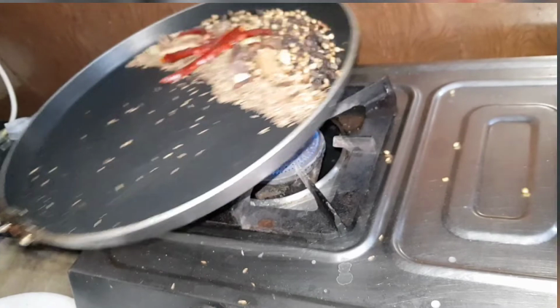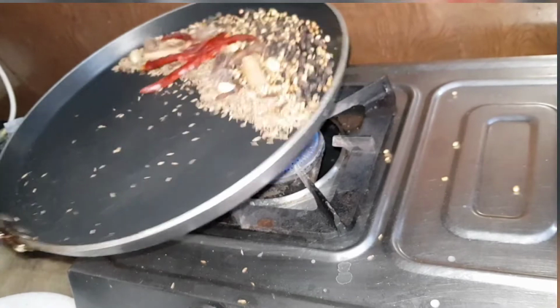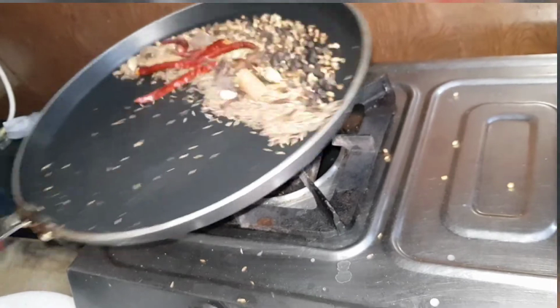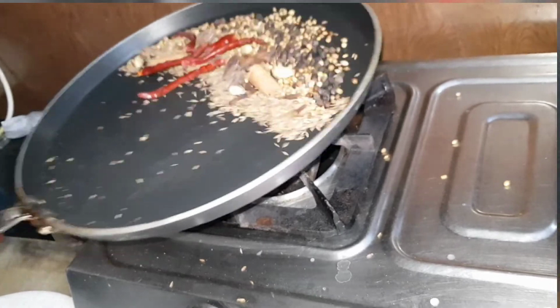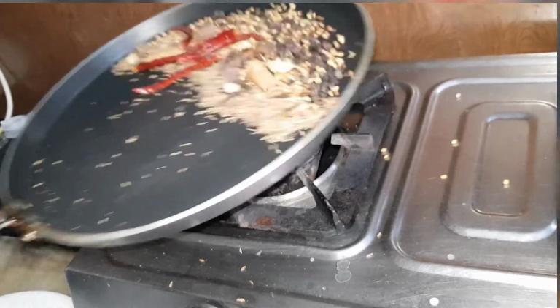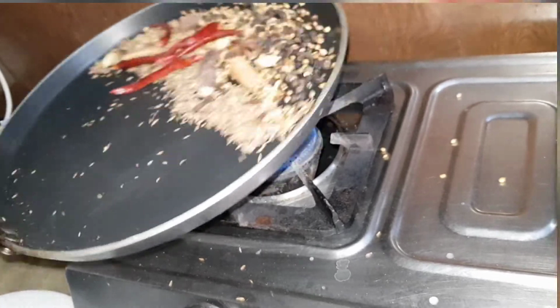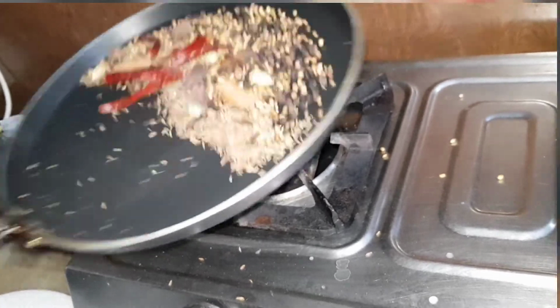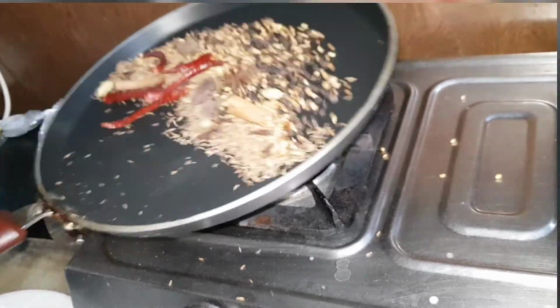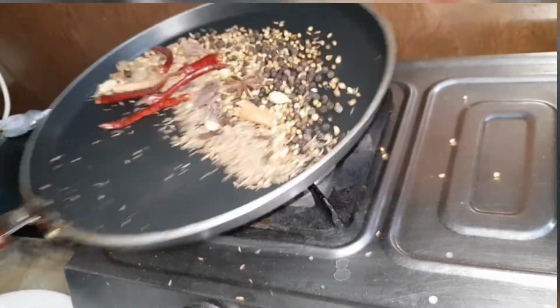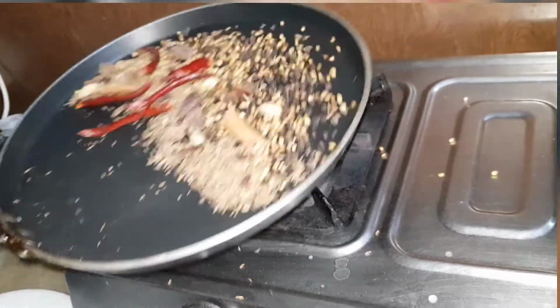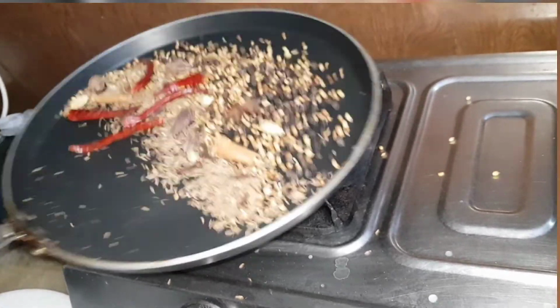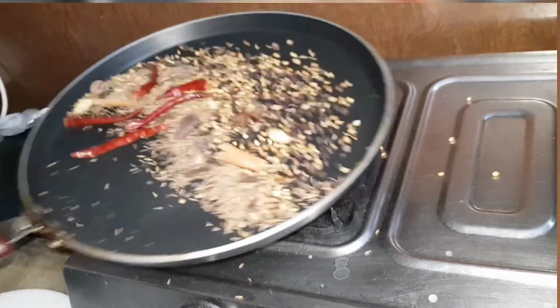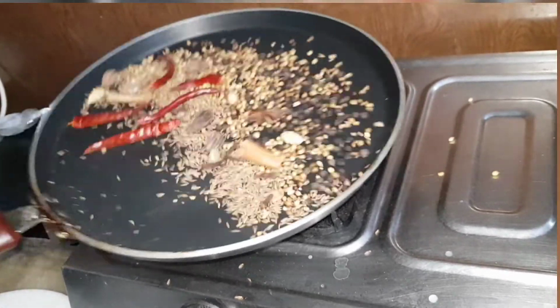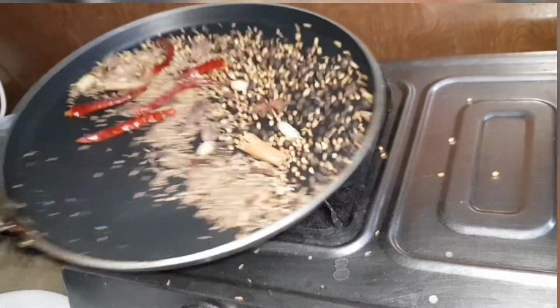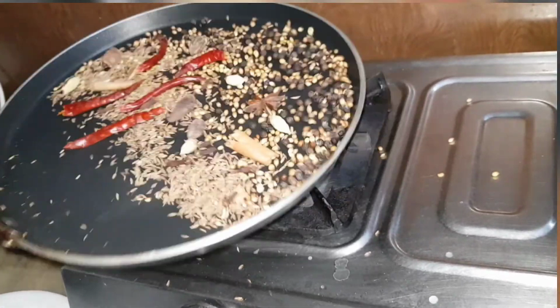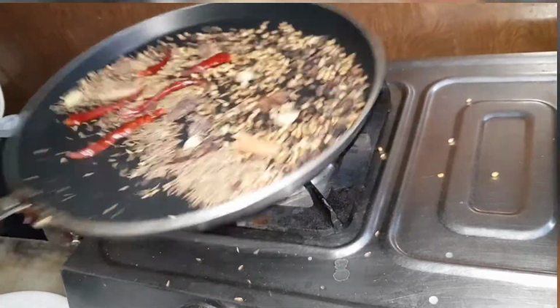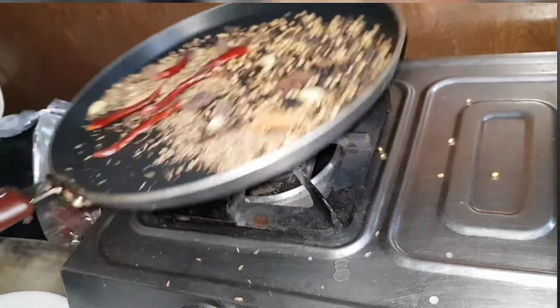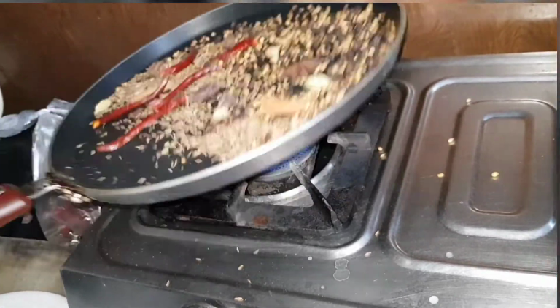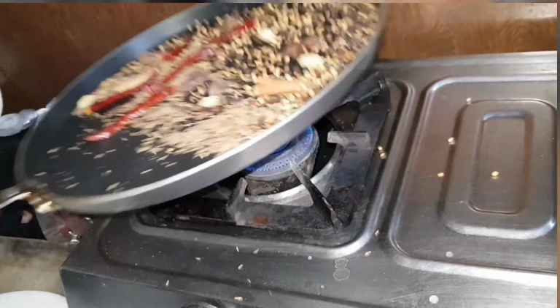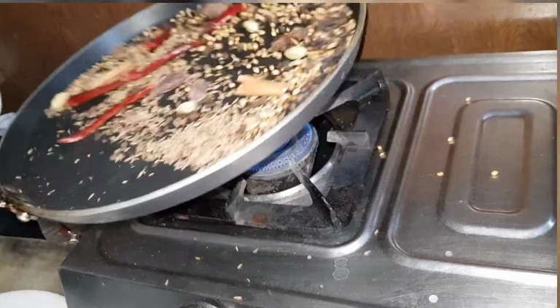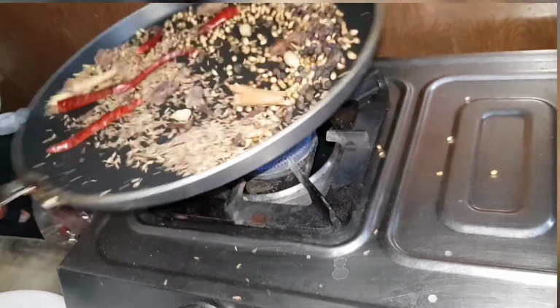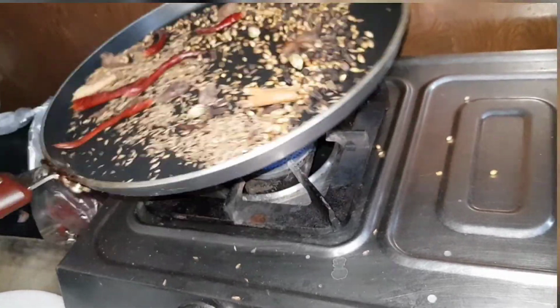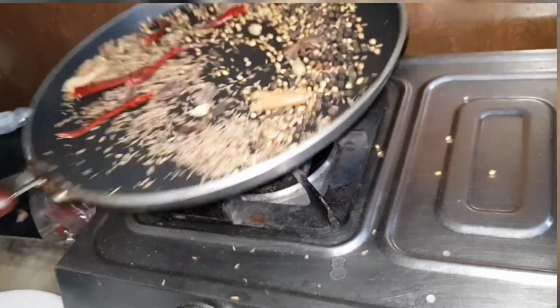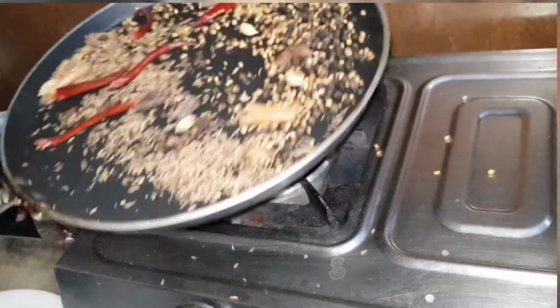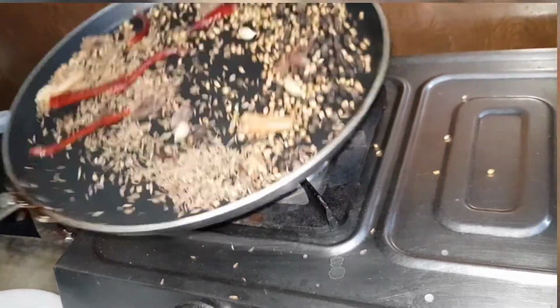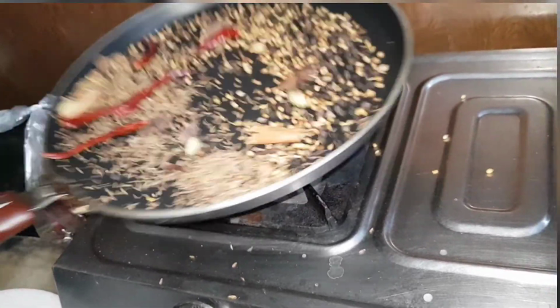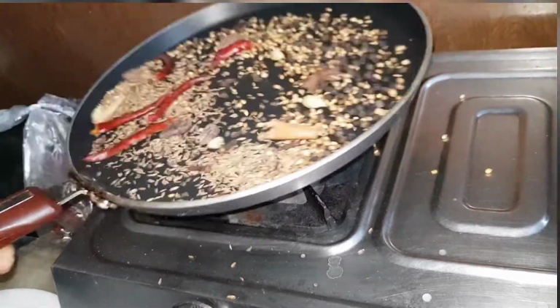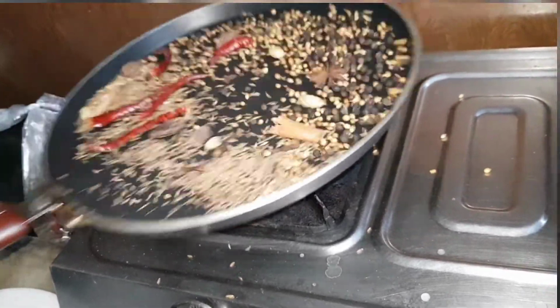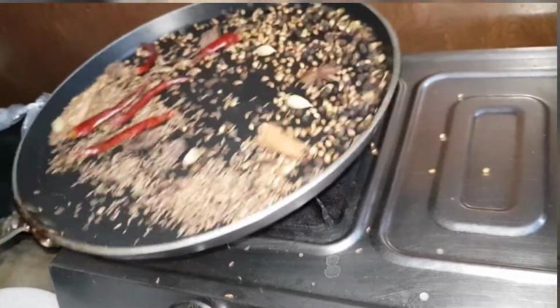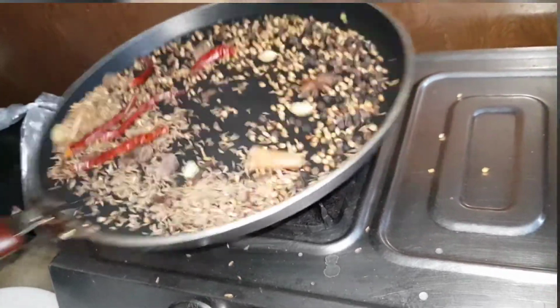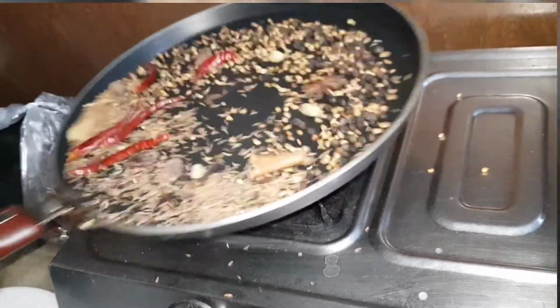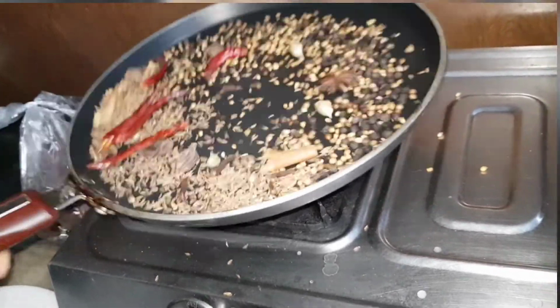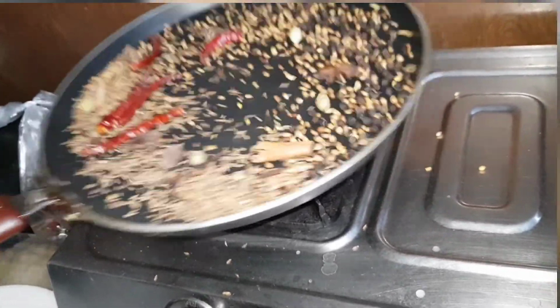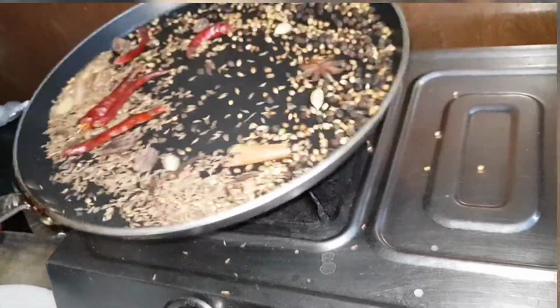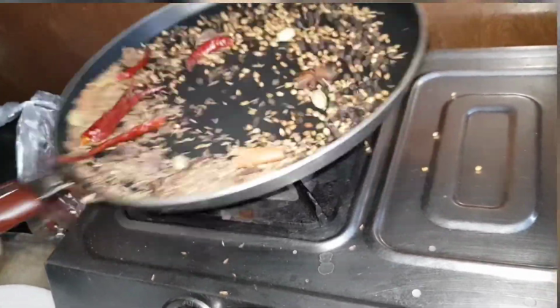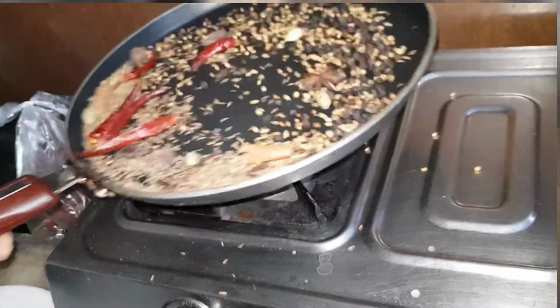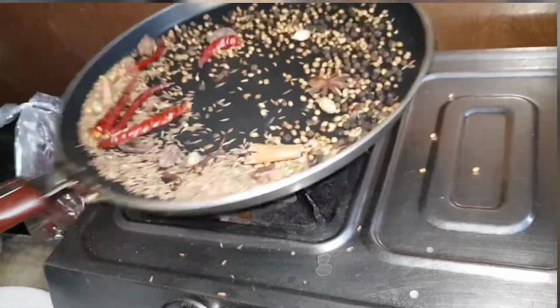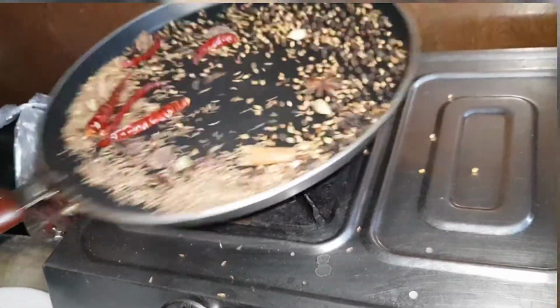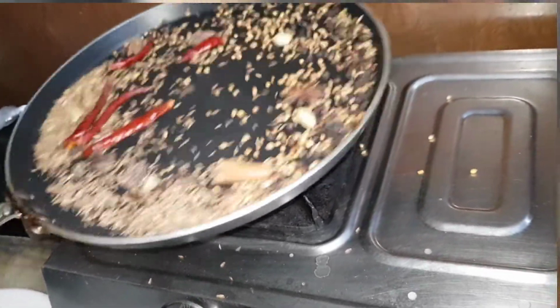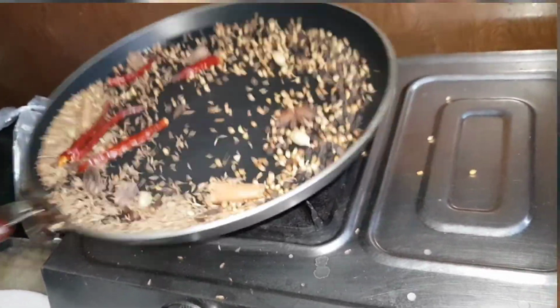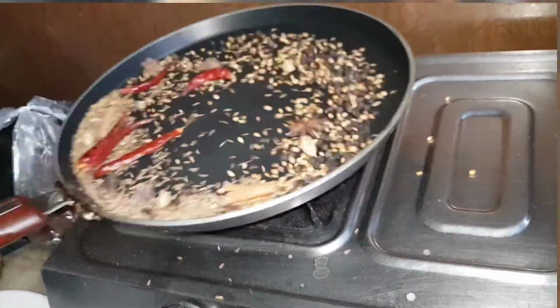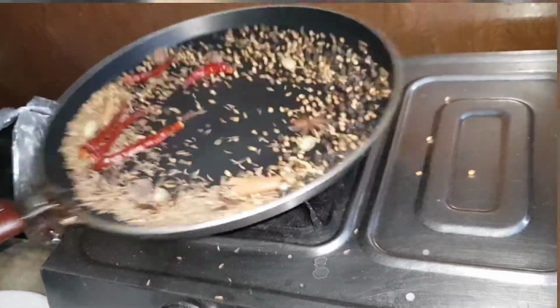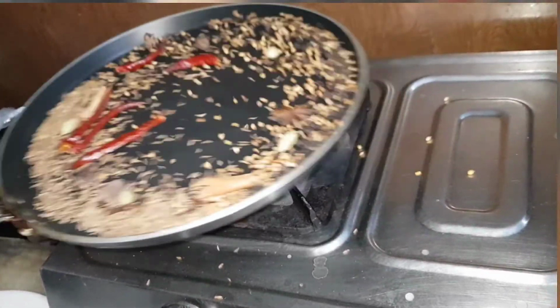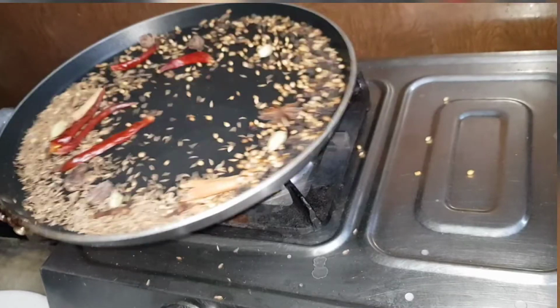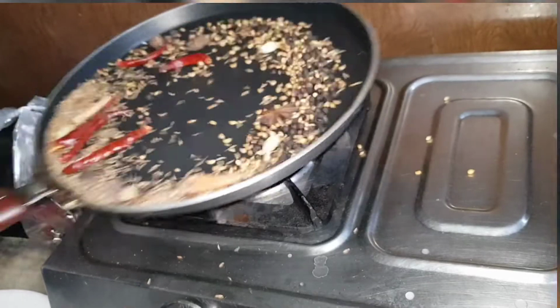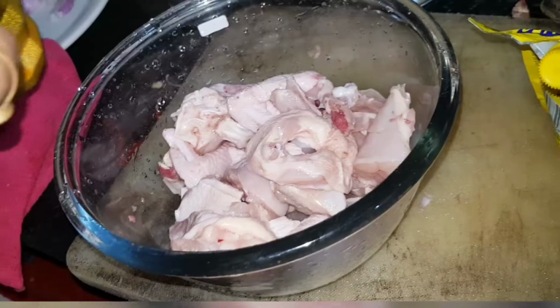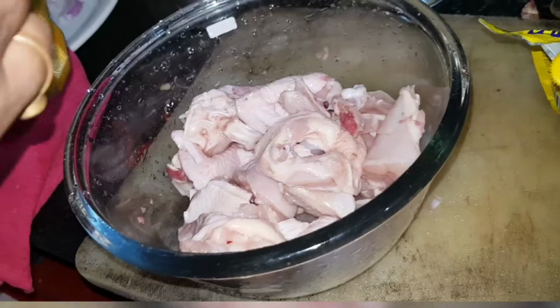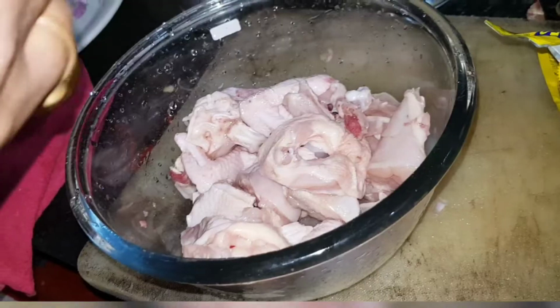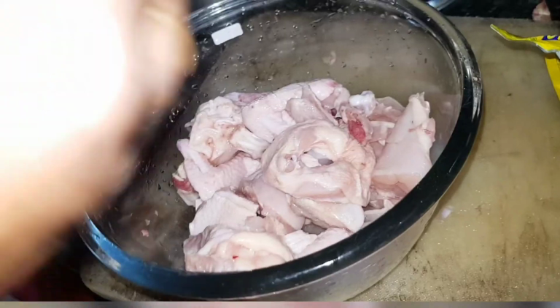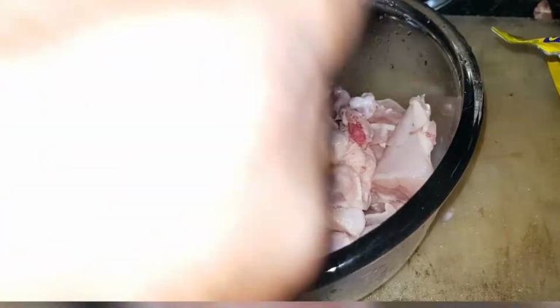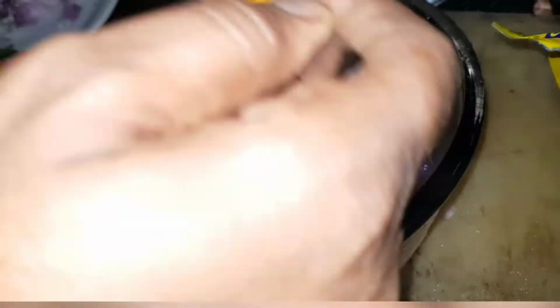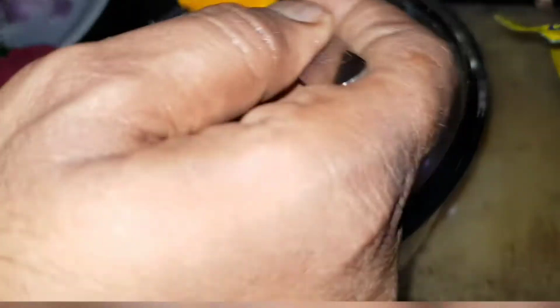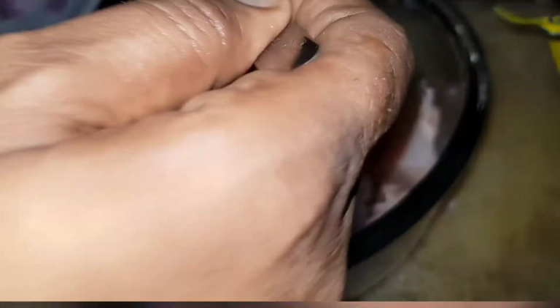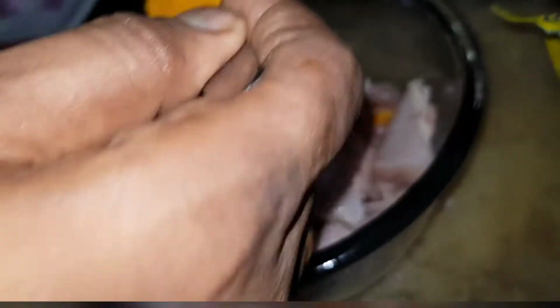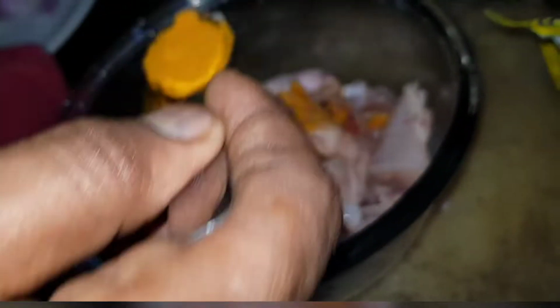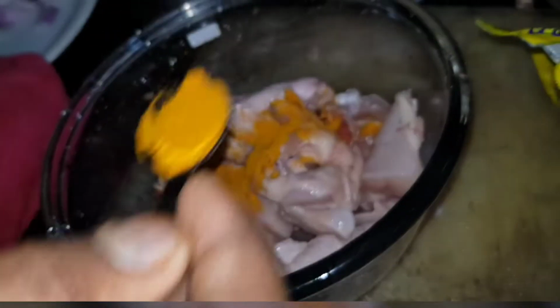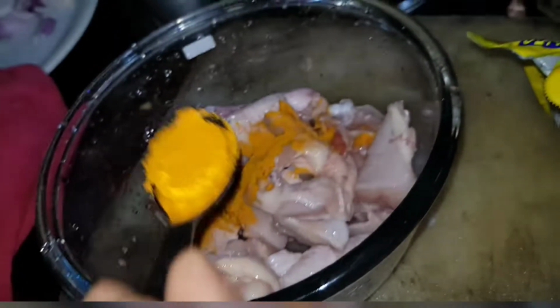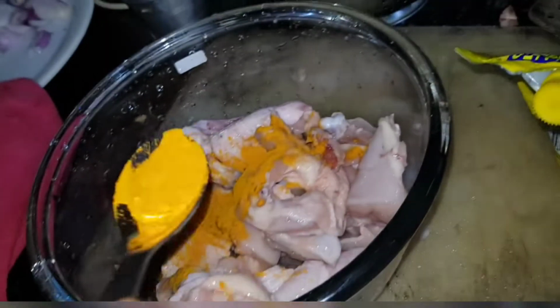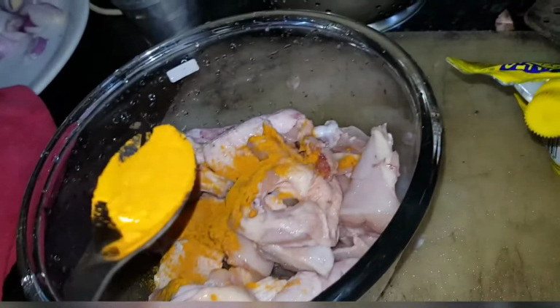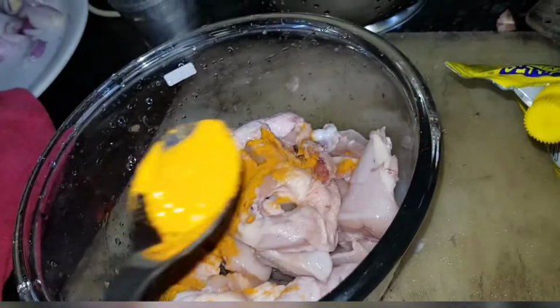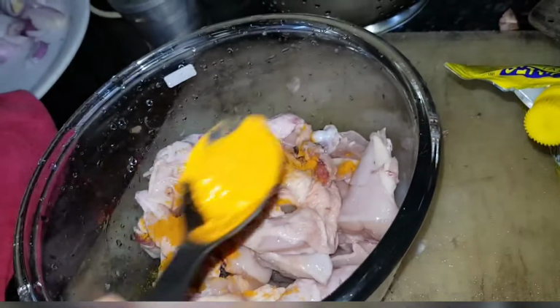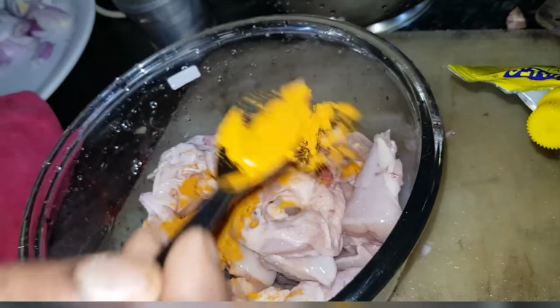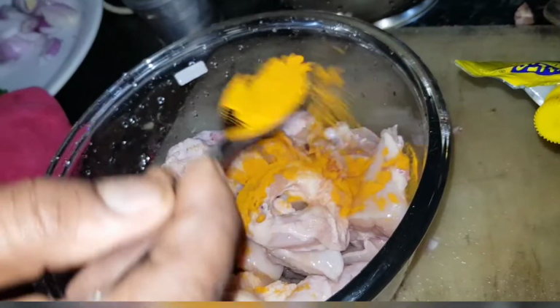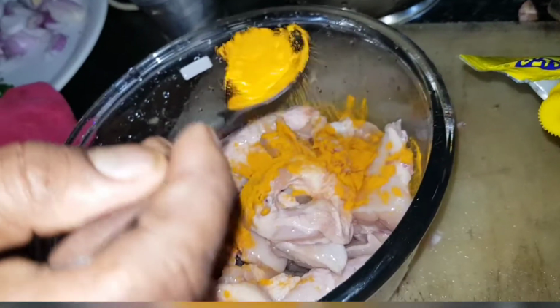But you can see it in a bit. I feel good. I am frying this whole masala. You can see all this — I am mixing it.